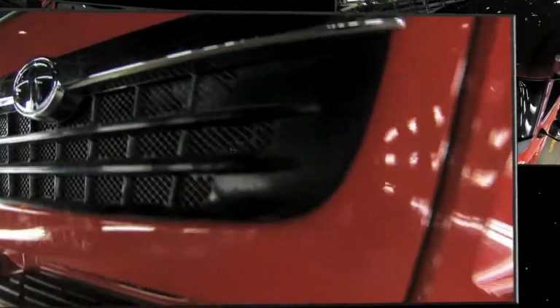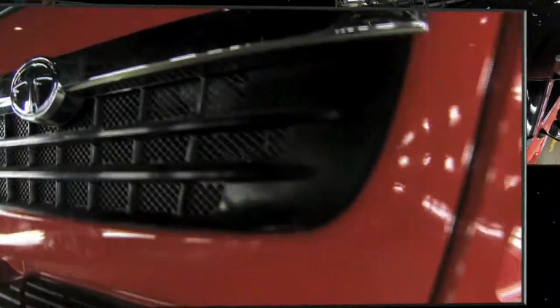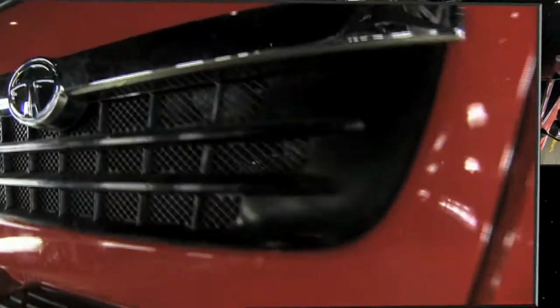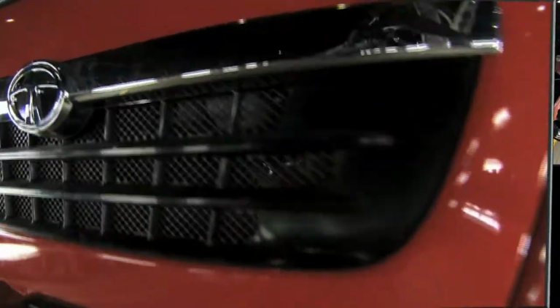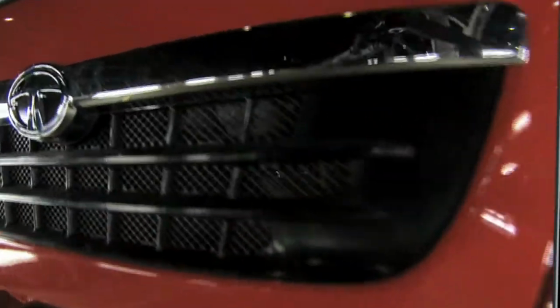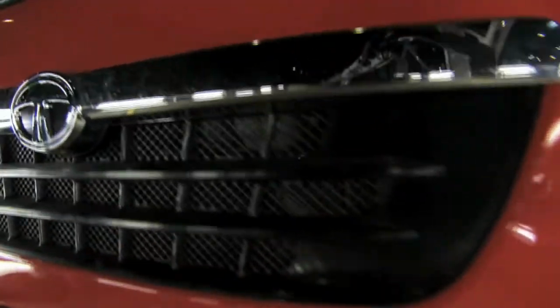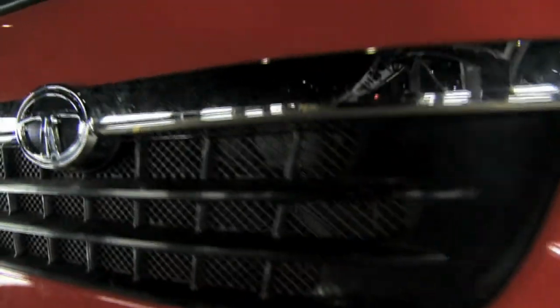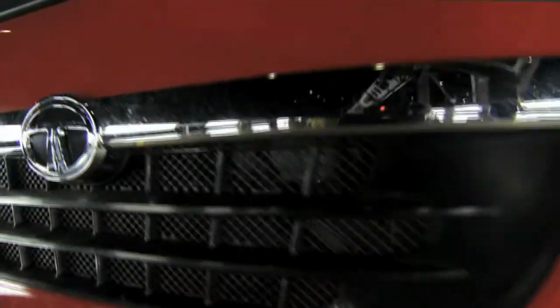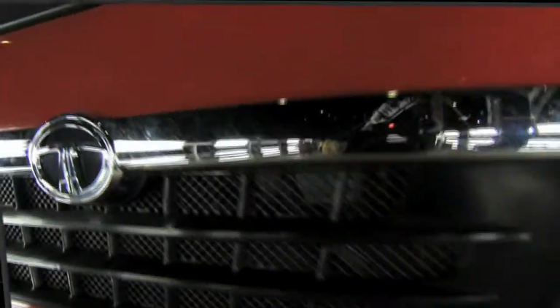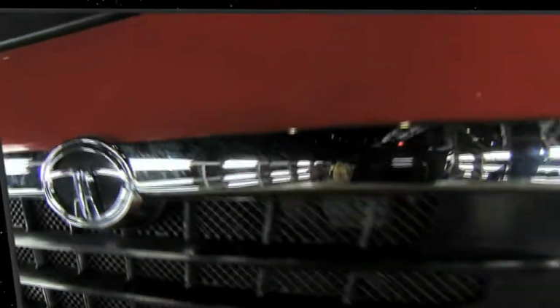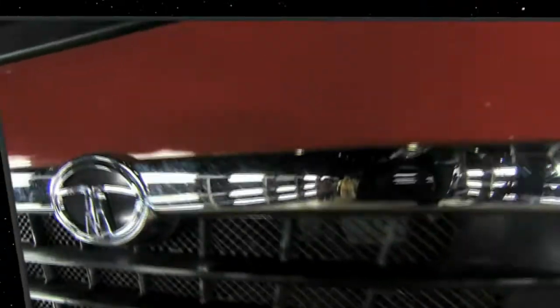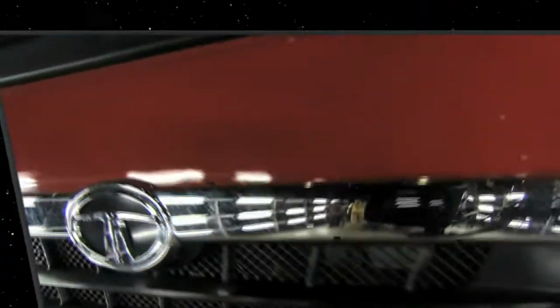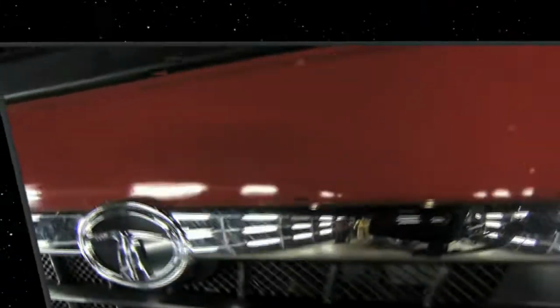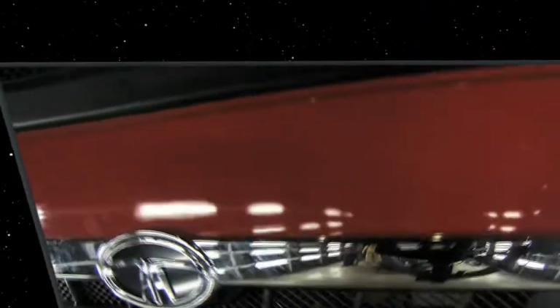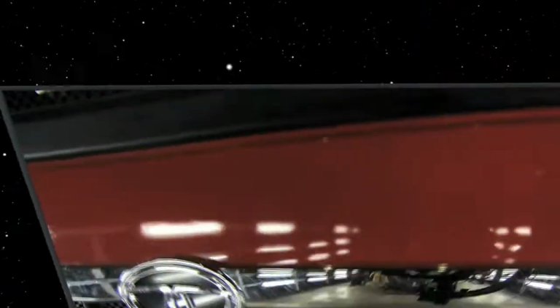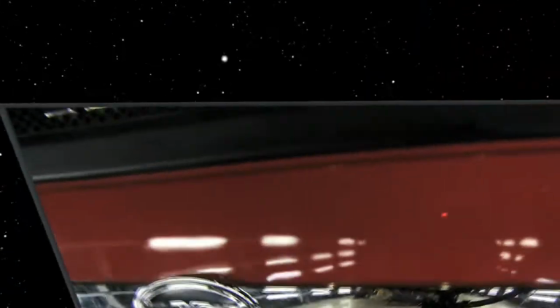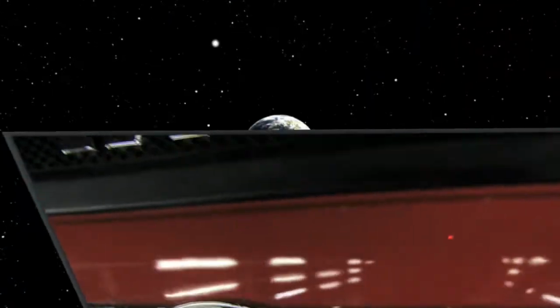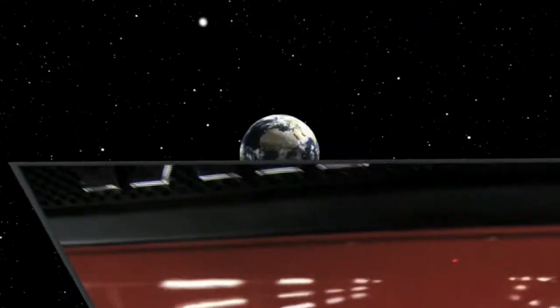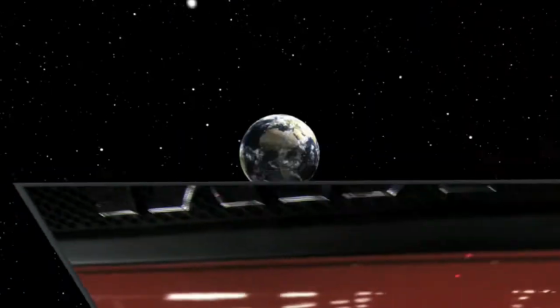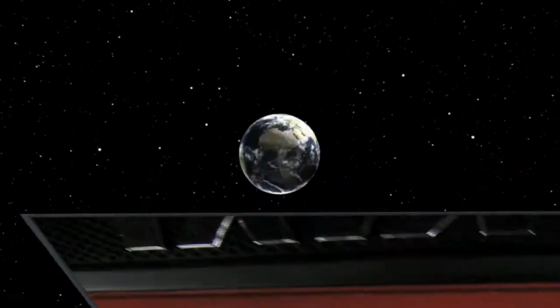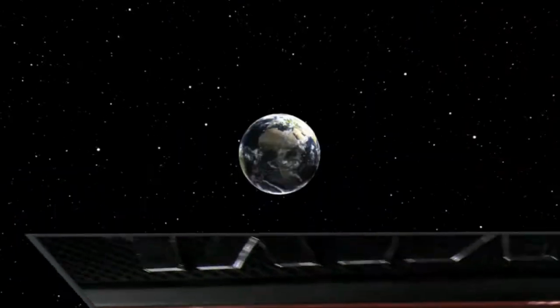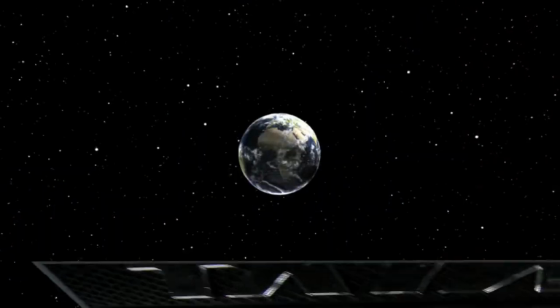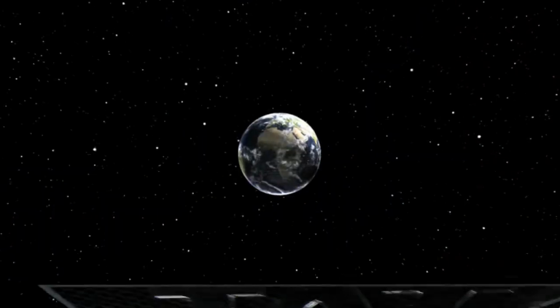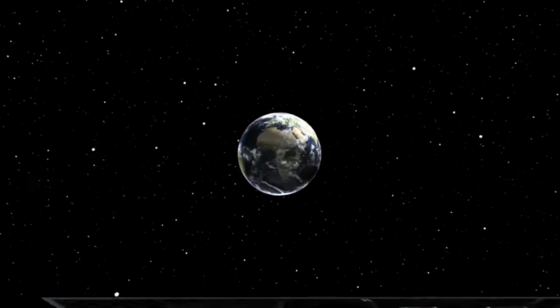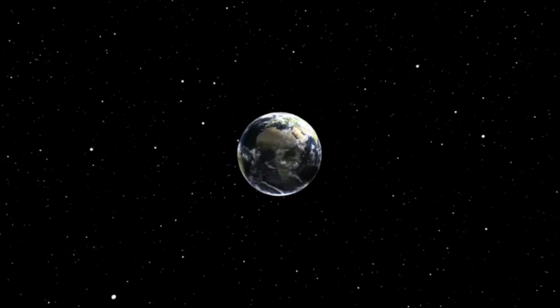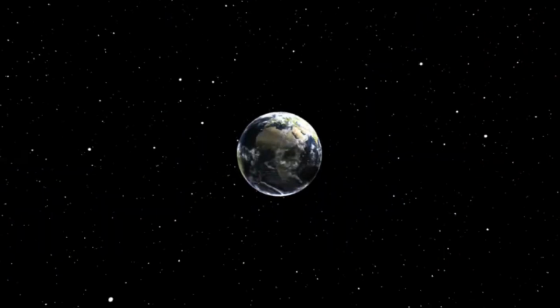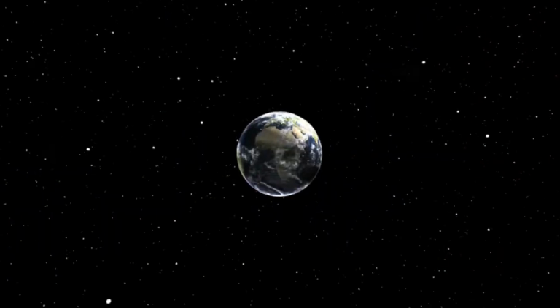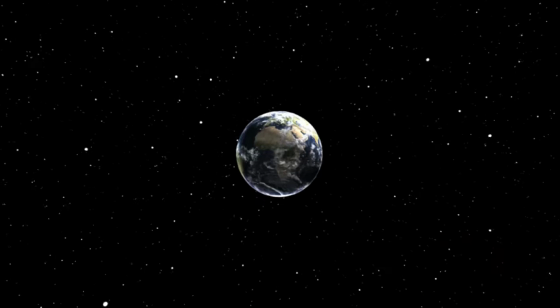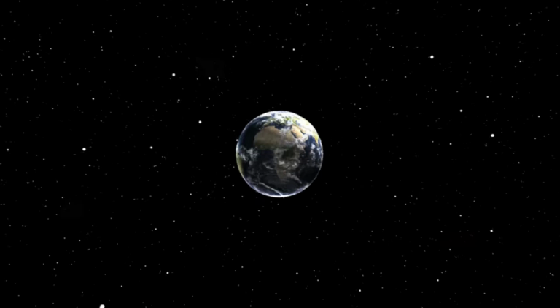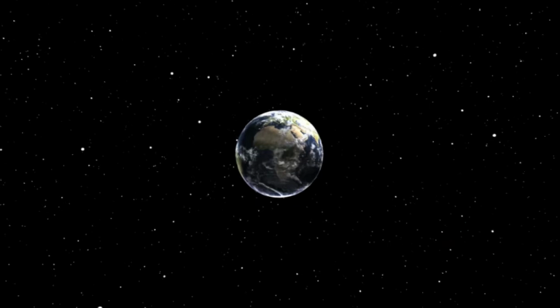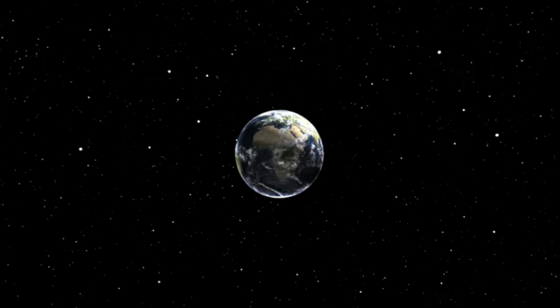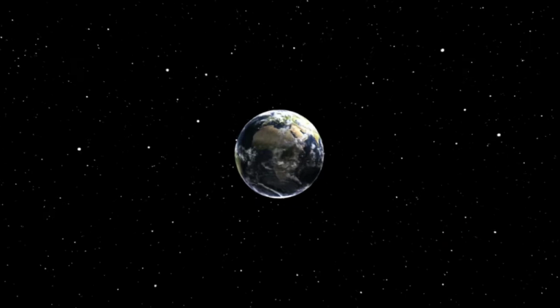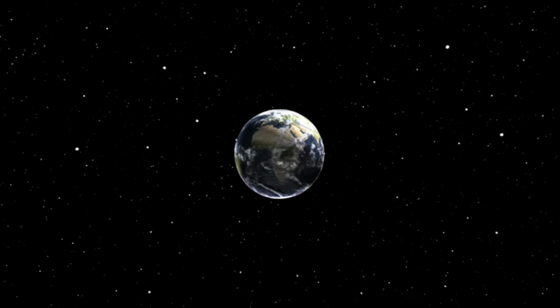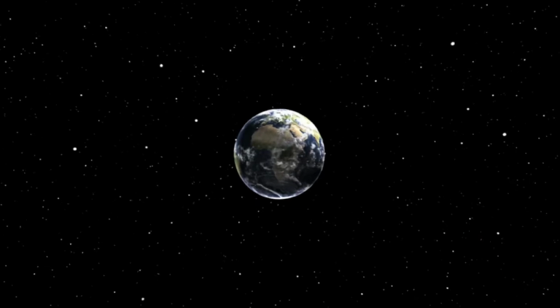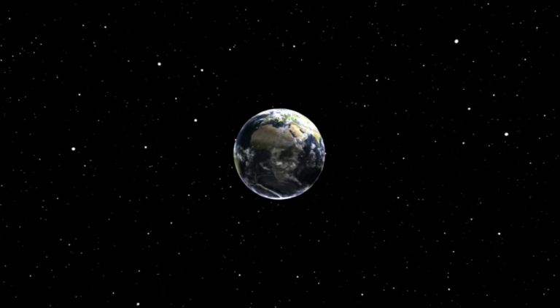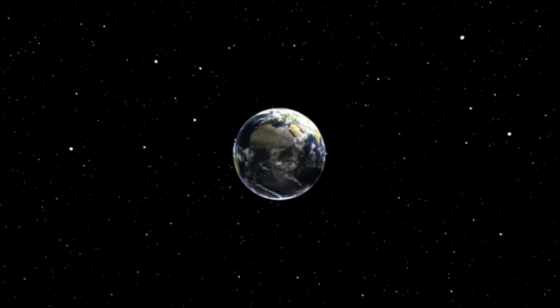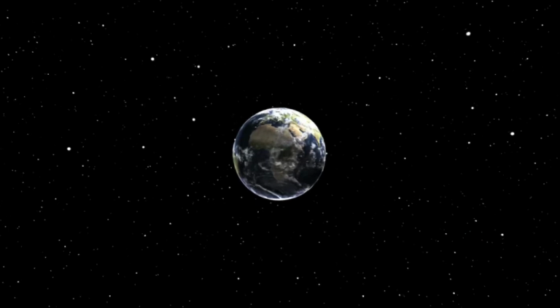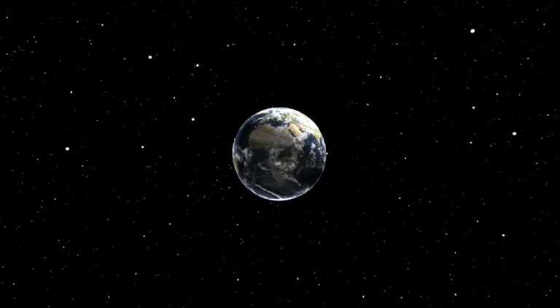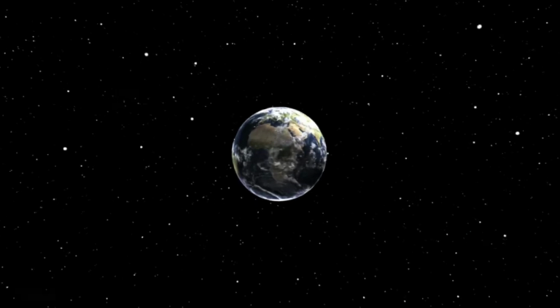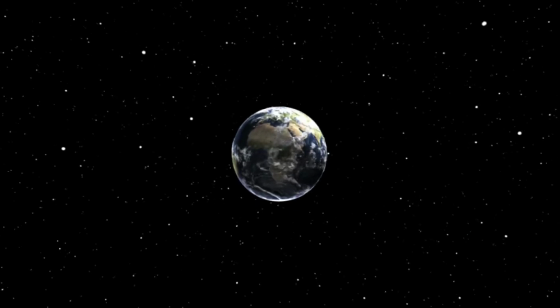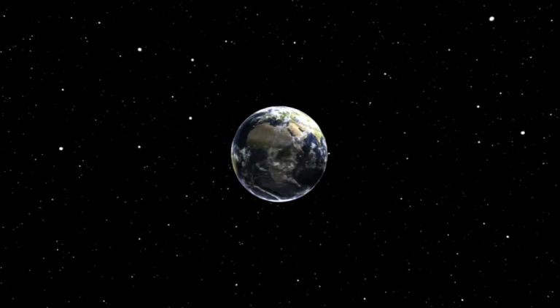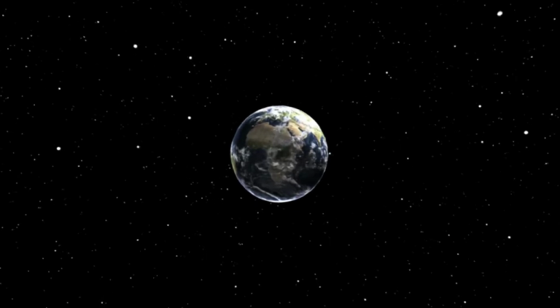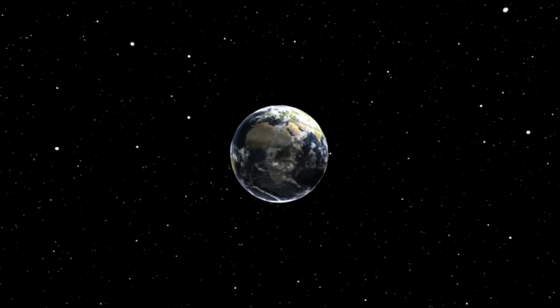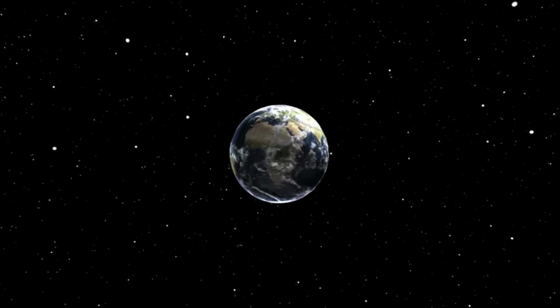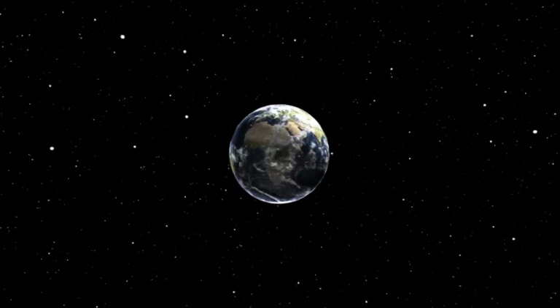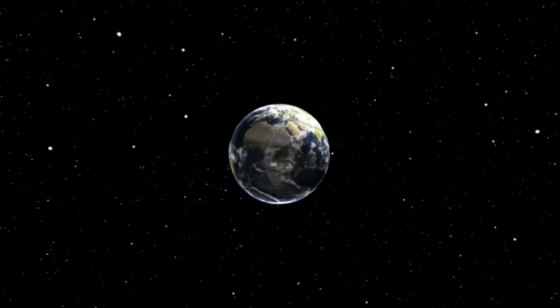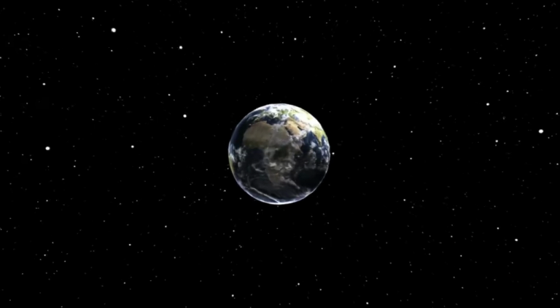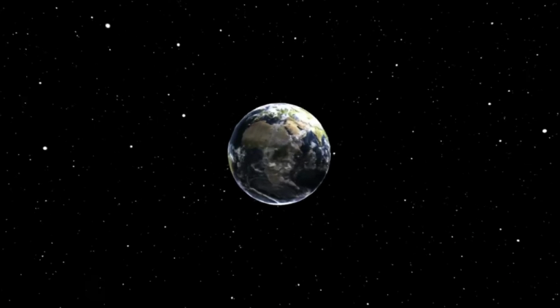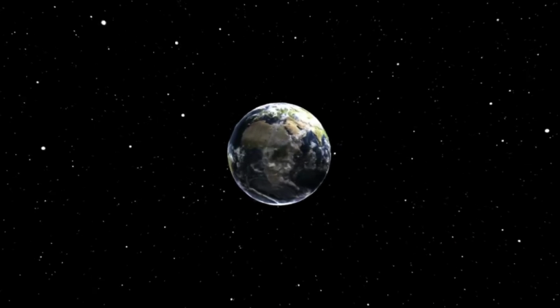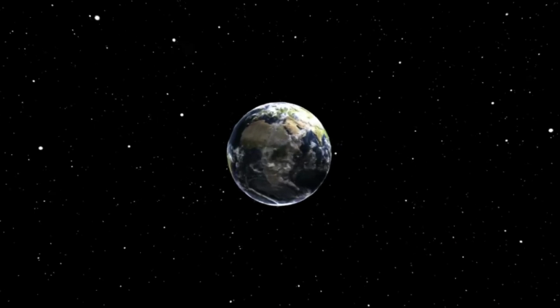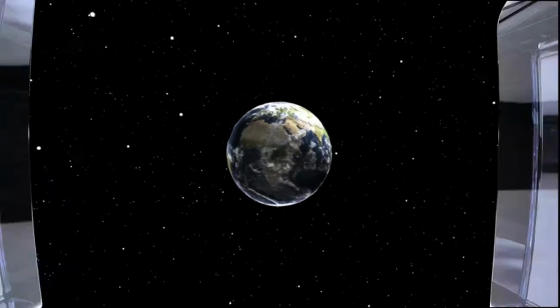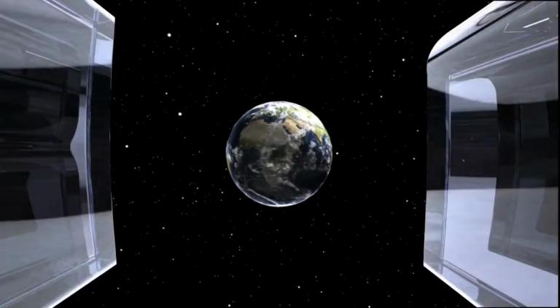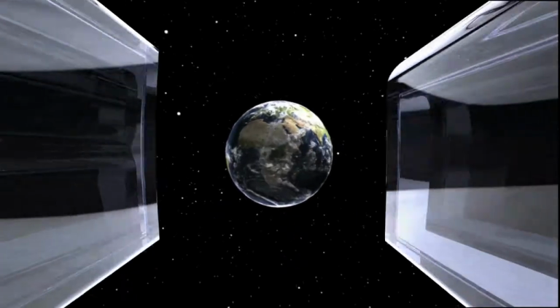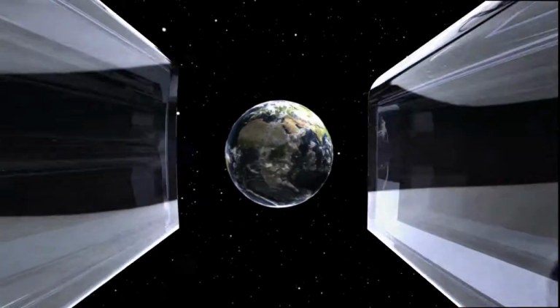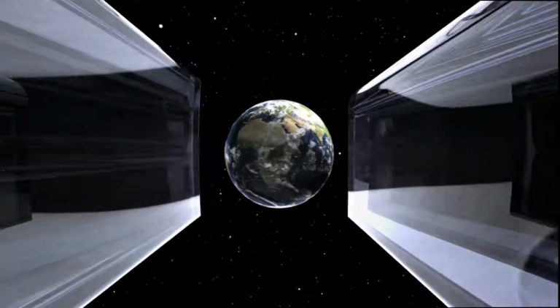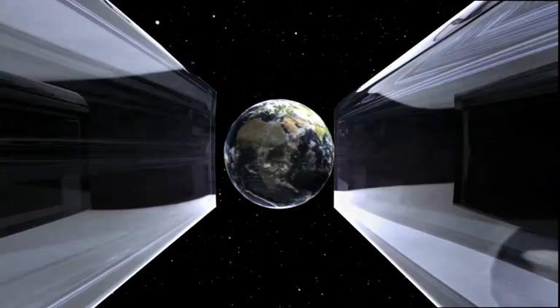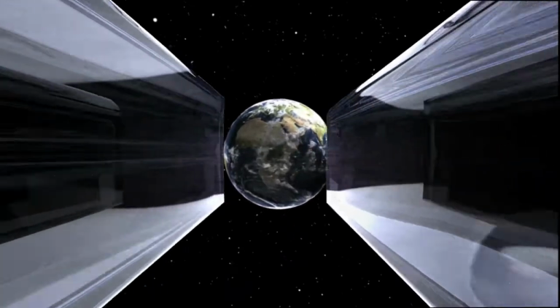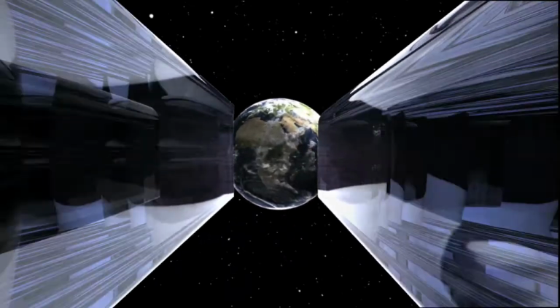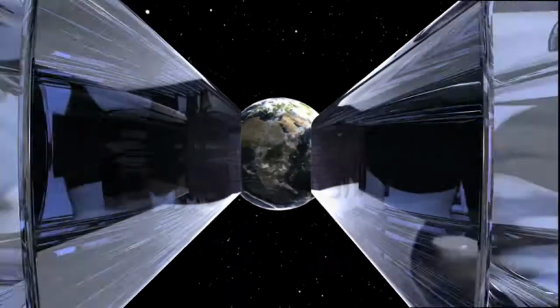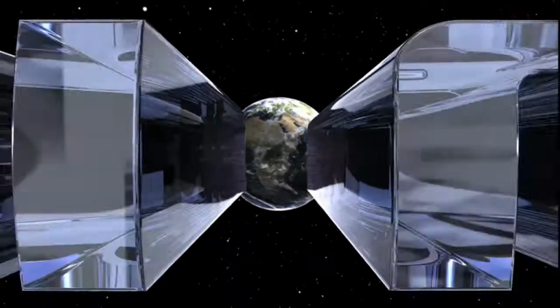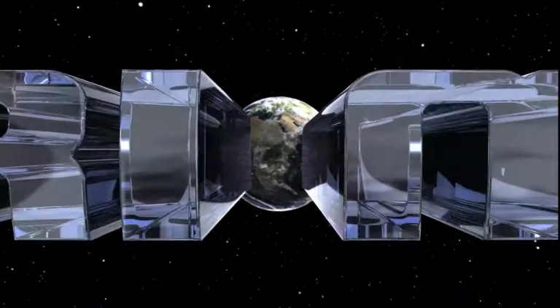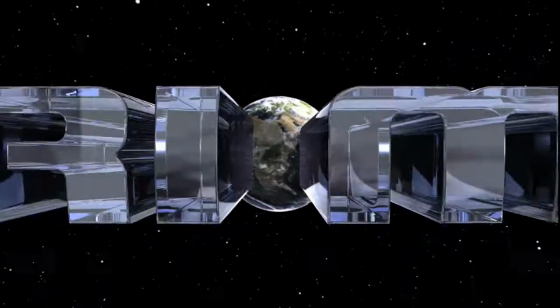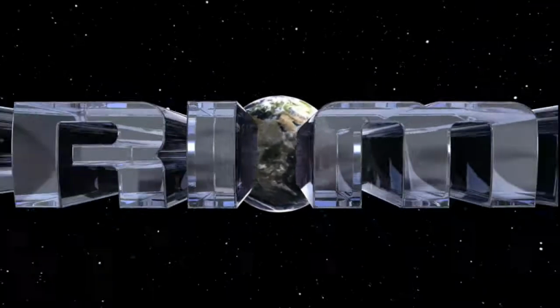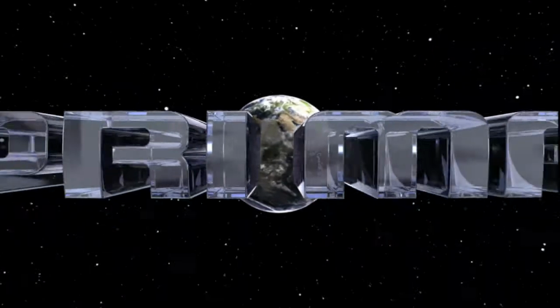So take on the world. Transform the future. With Tata Primer — the way the world trucks.